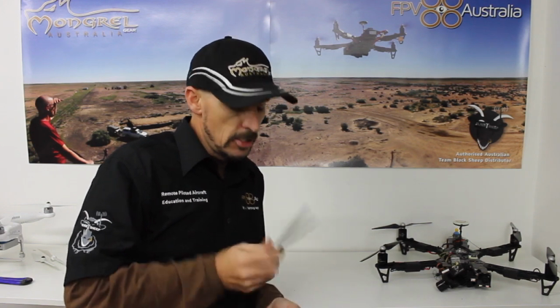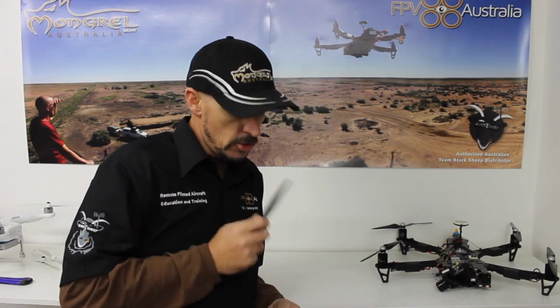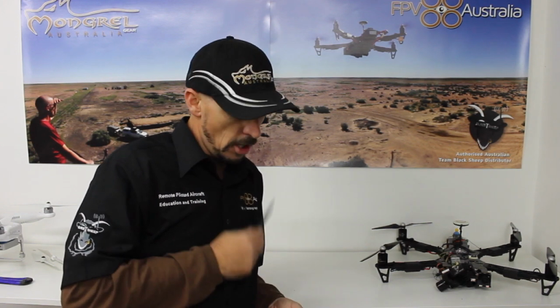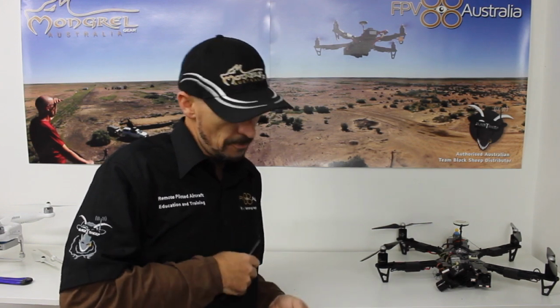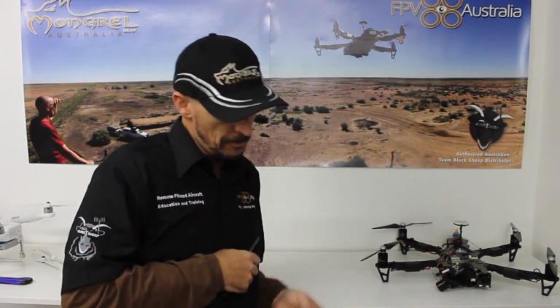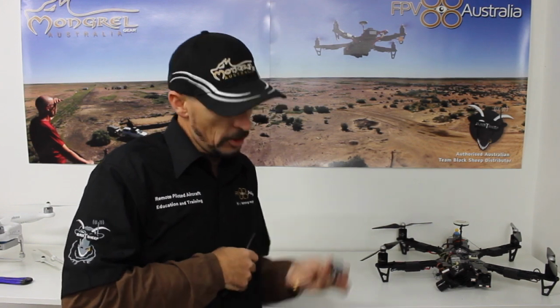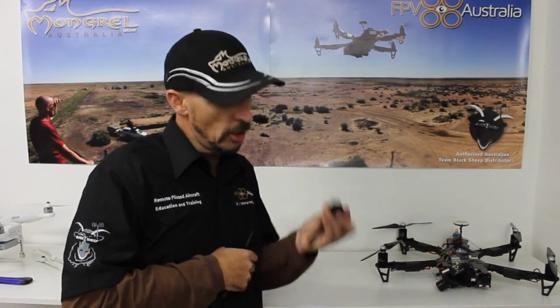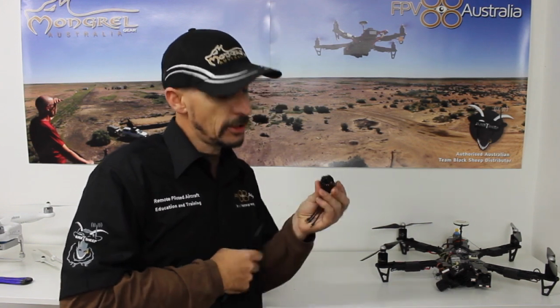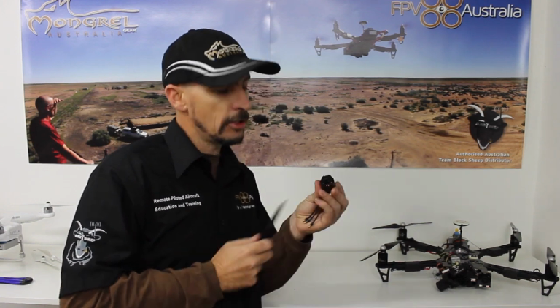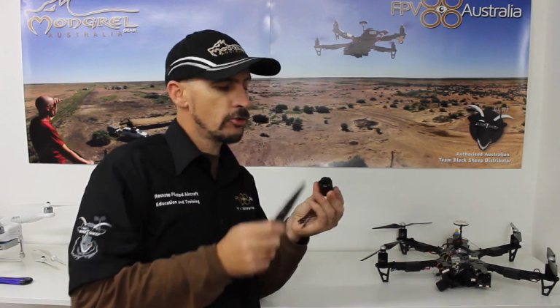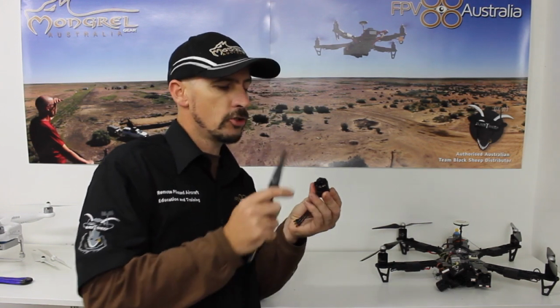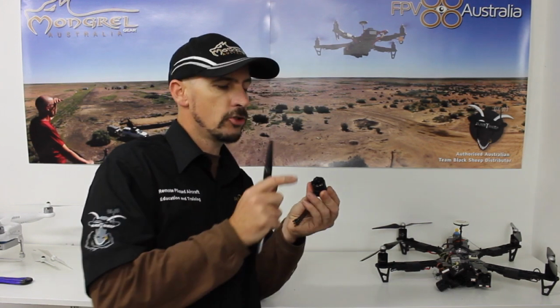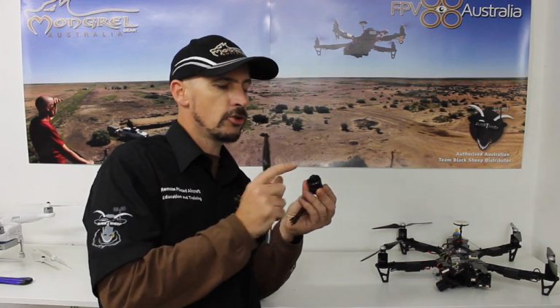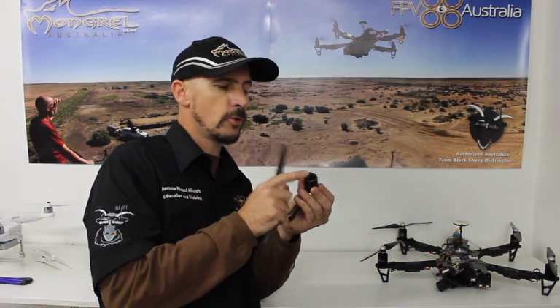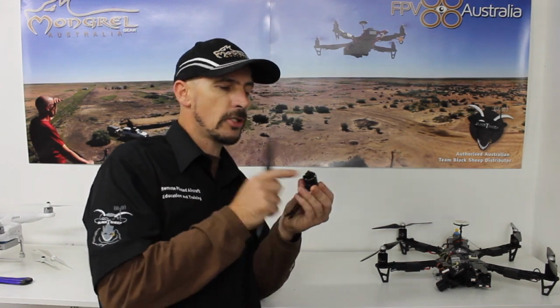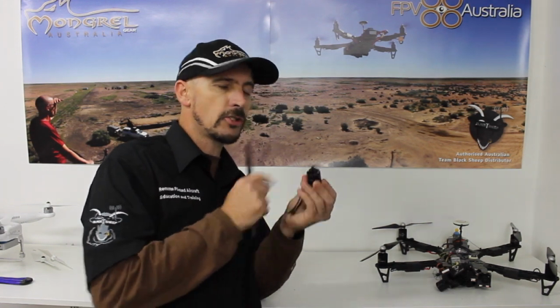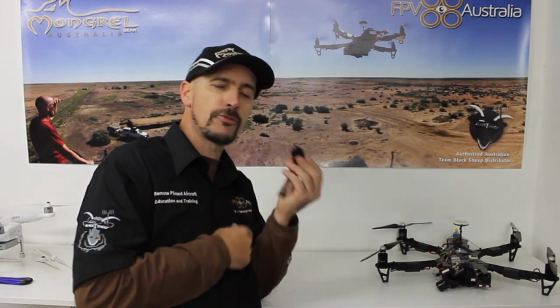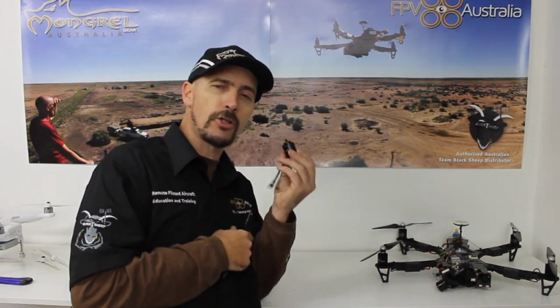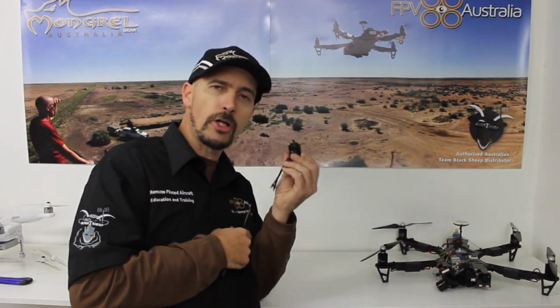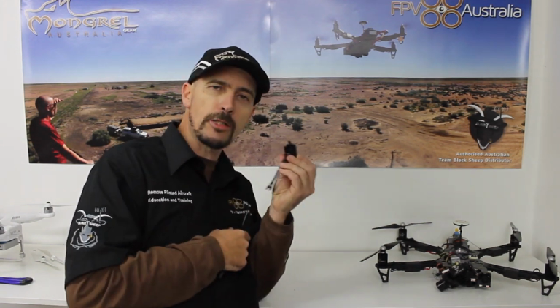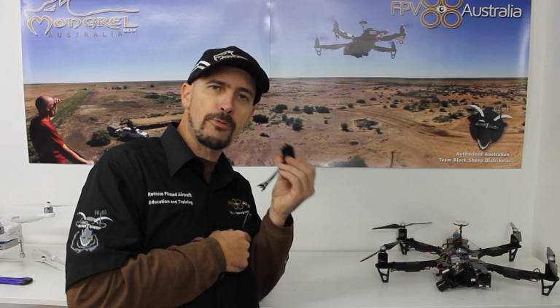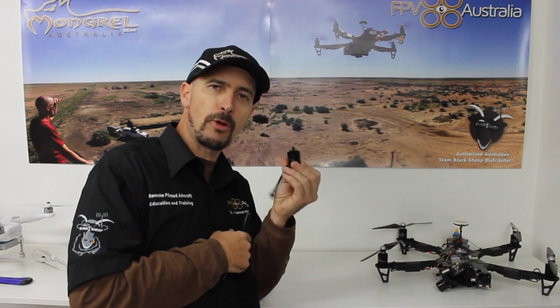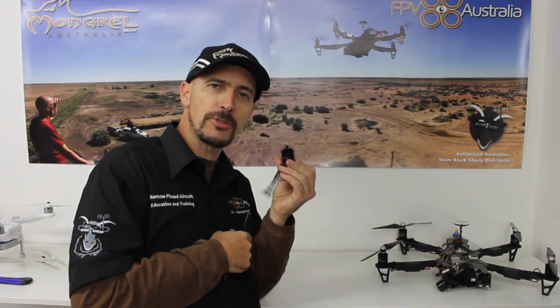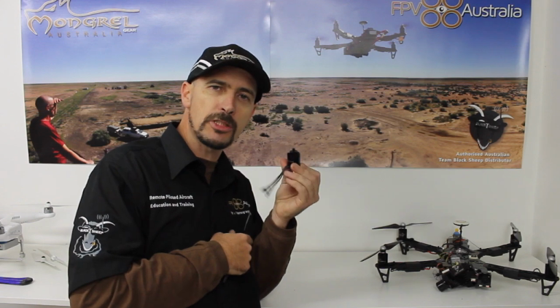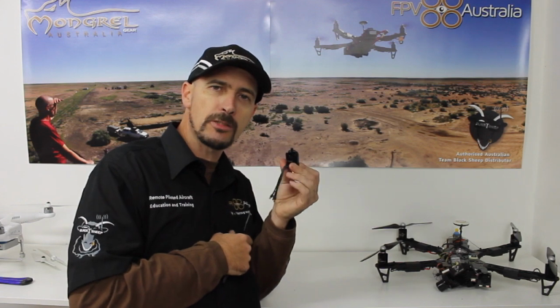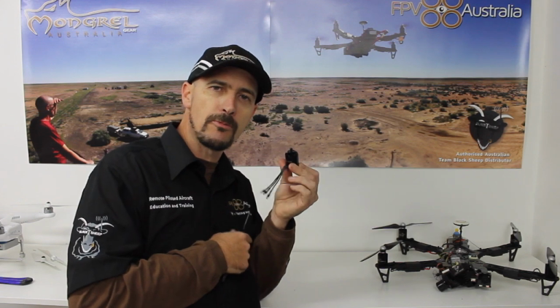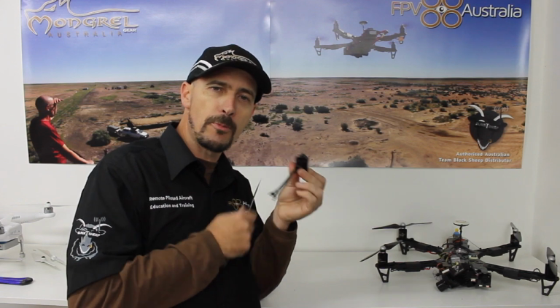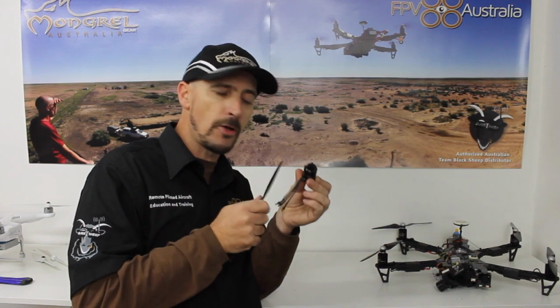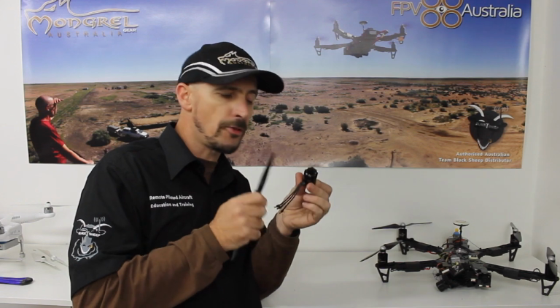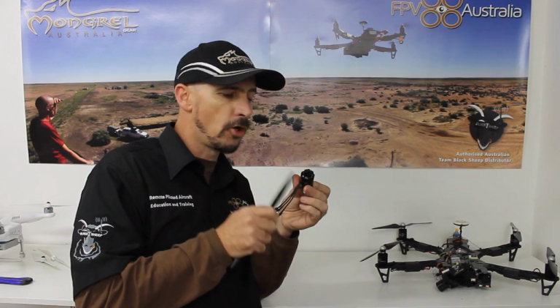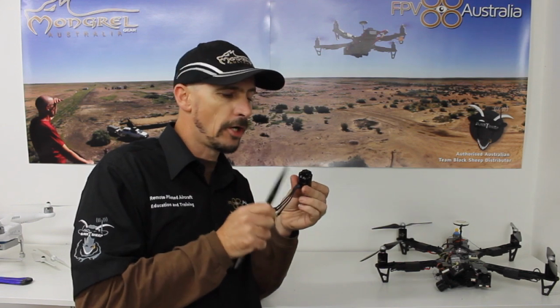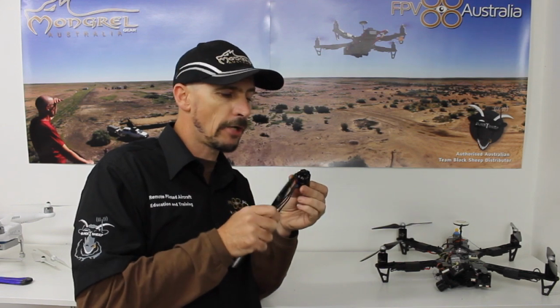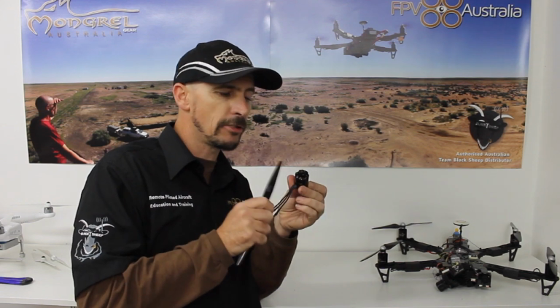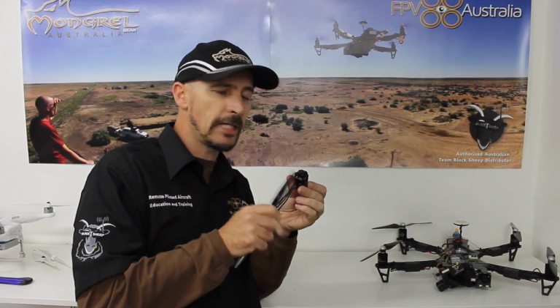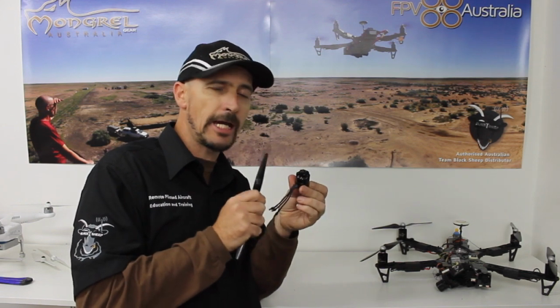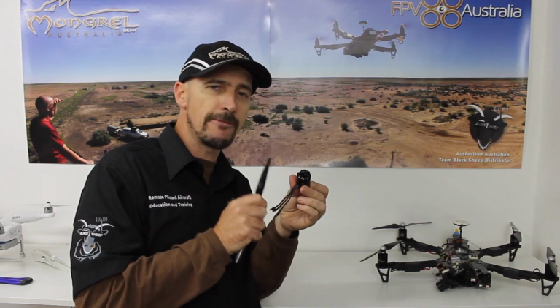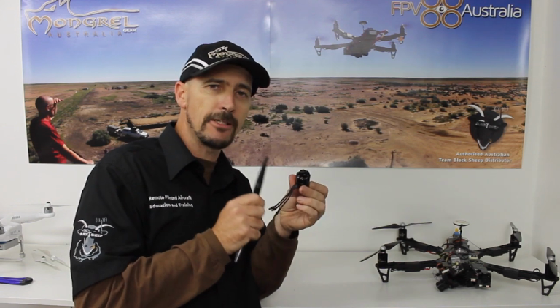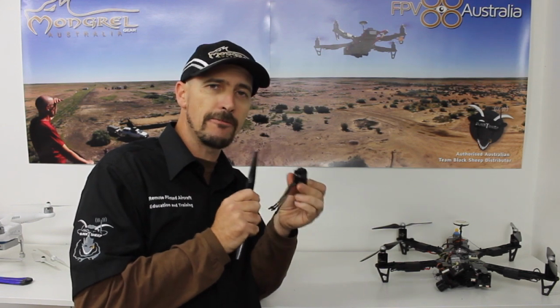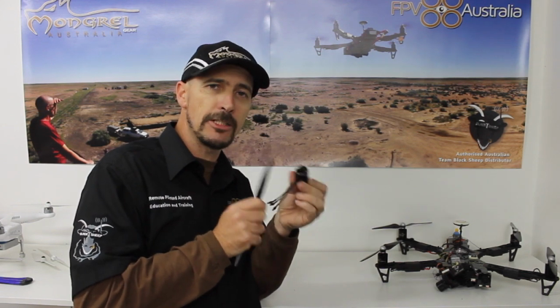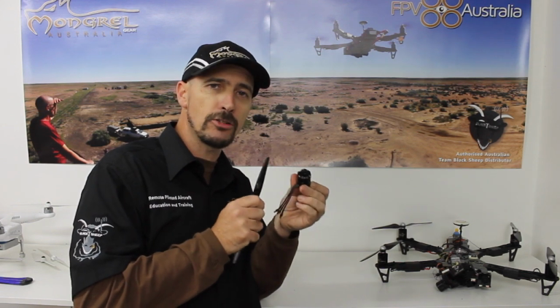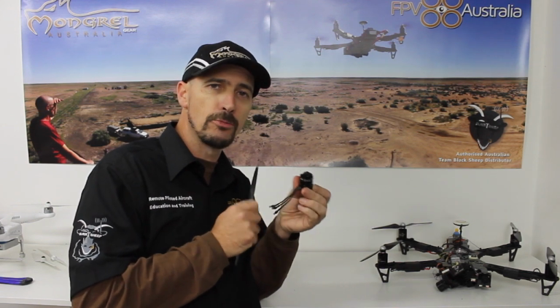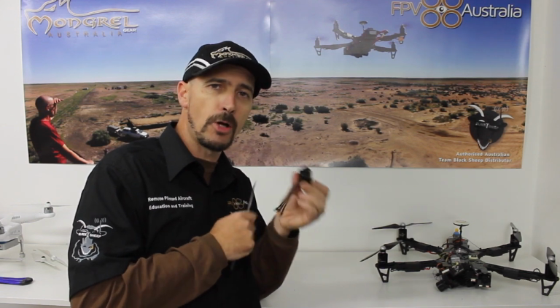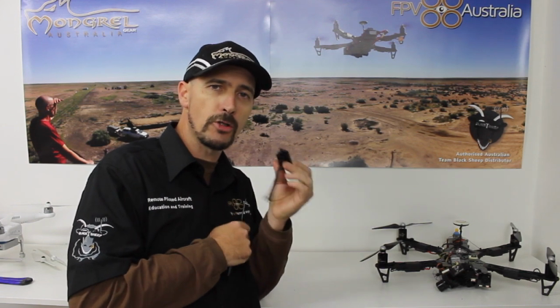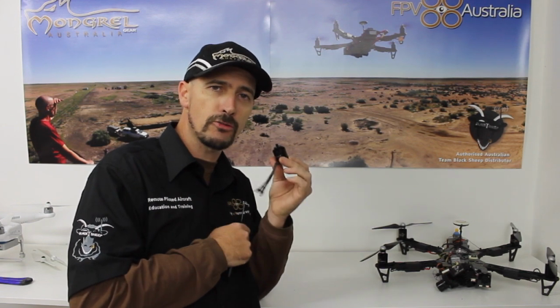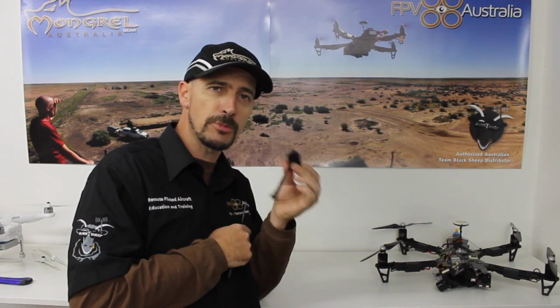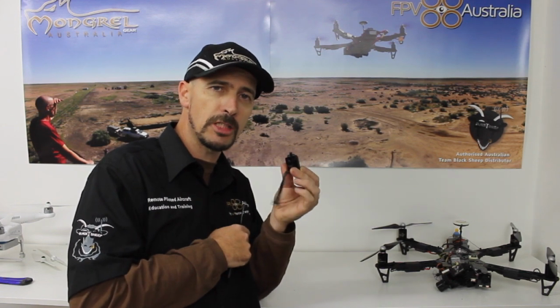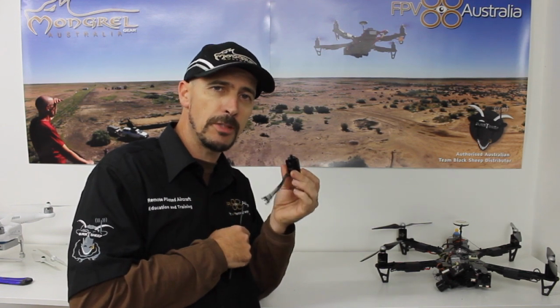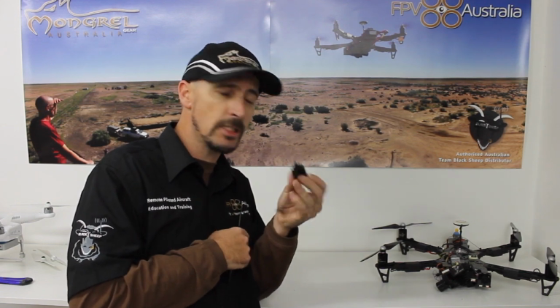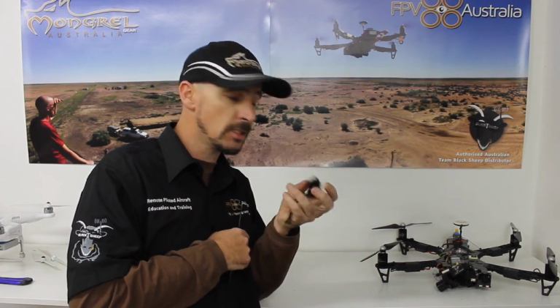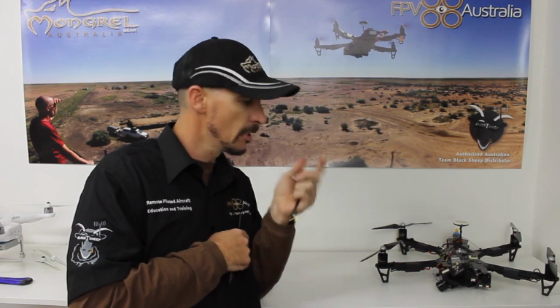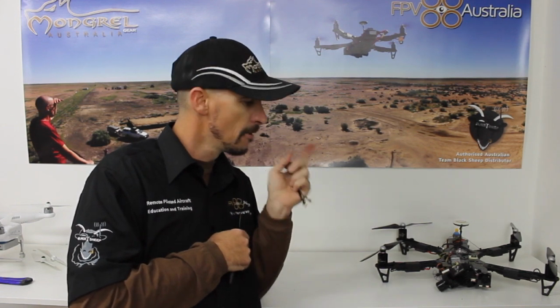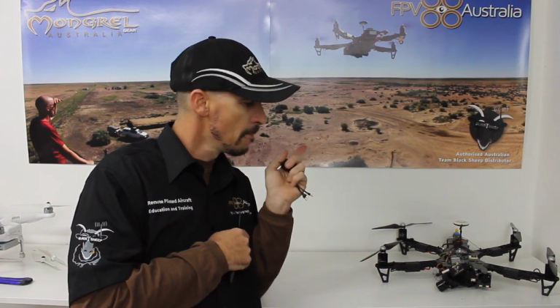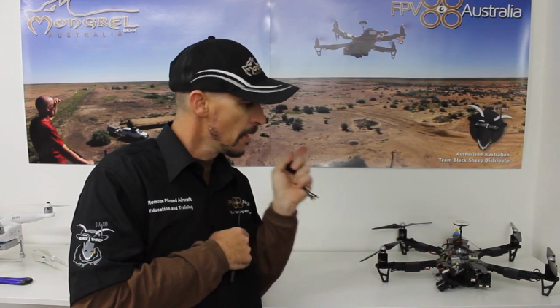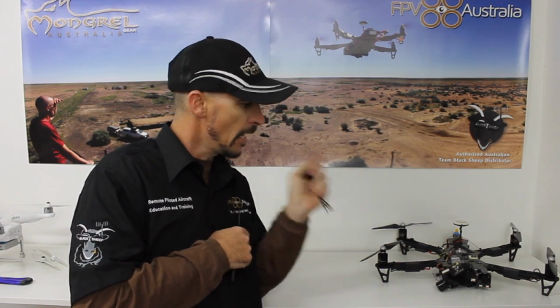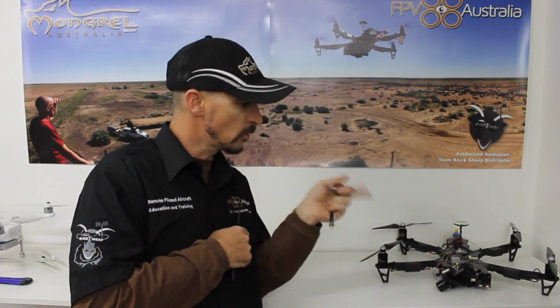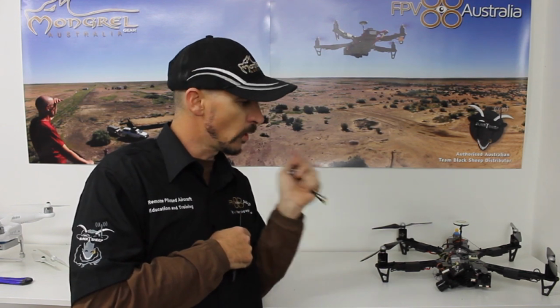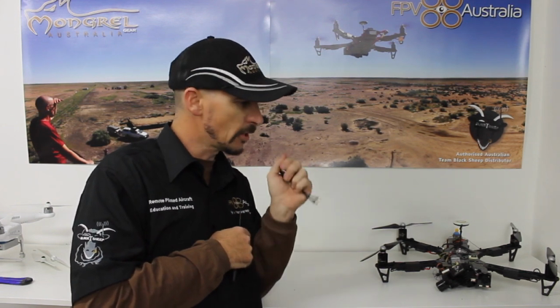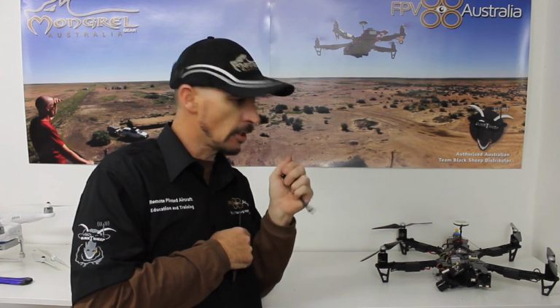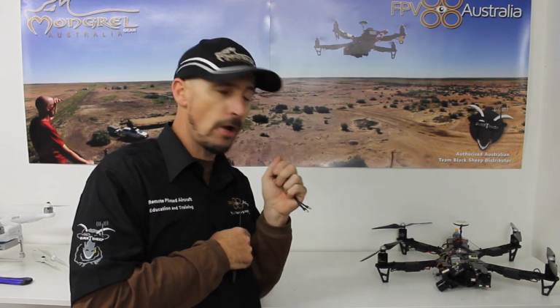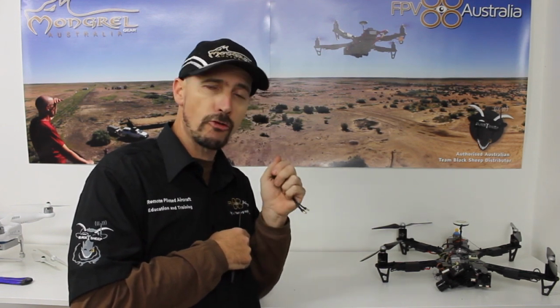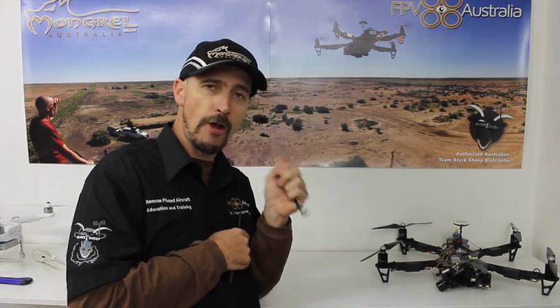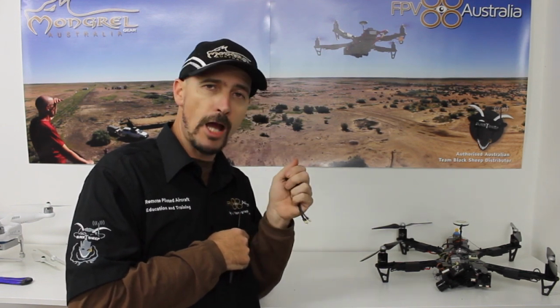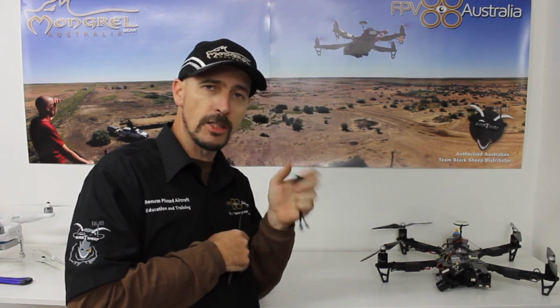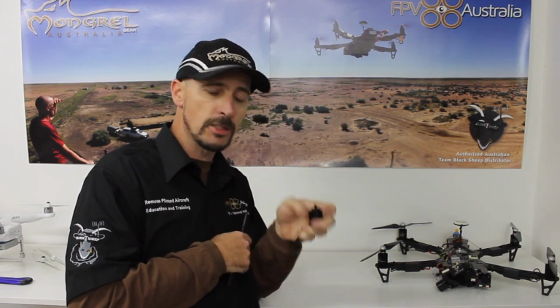So I'd like to introduce you to our self-tightening prop system for both the 900kV V2 motors from TBS as well as our own growlers.